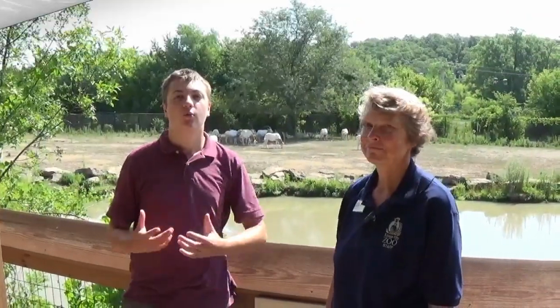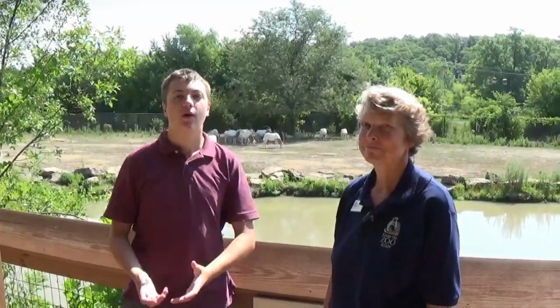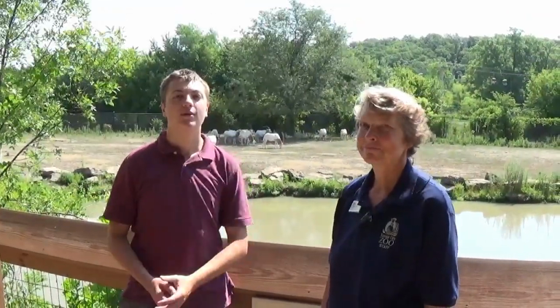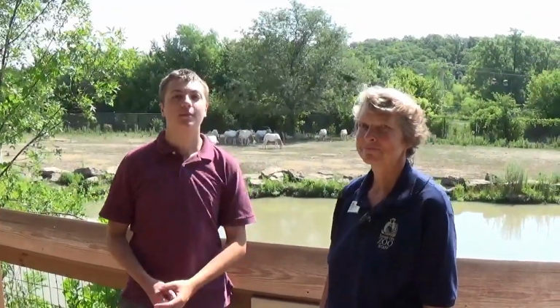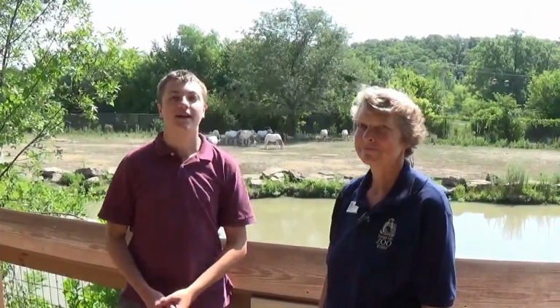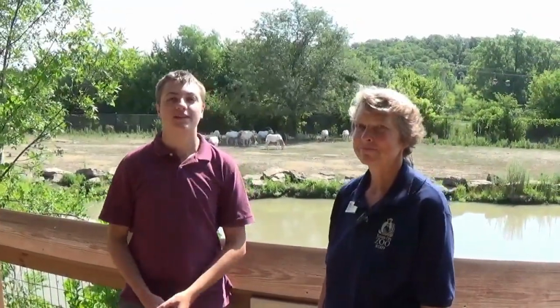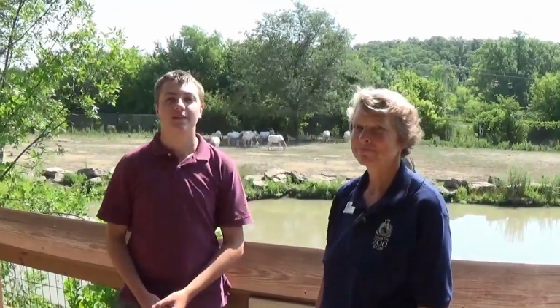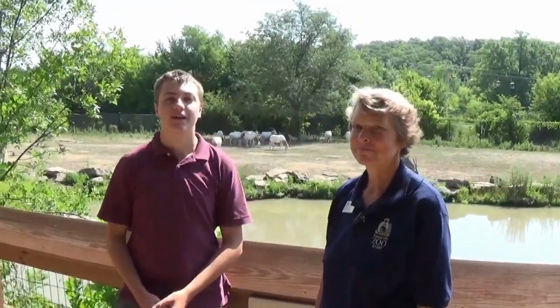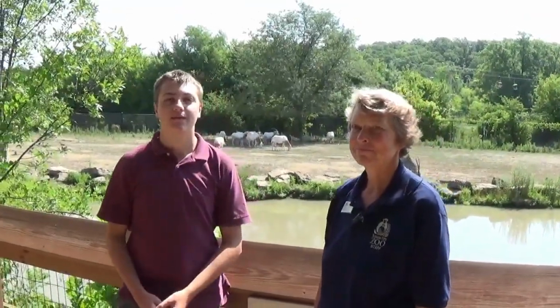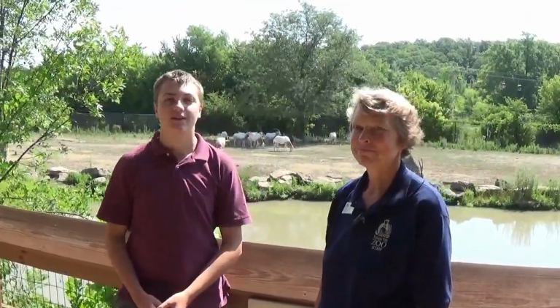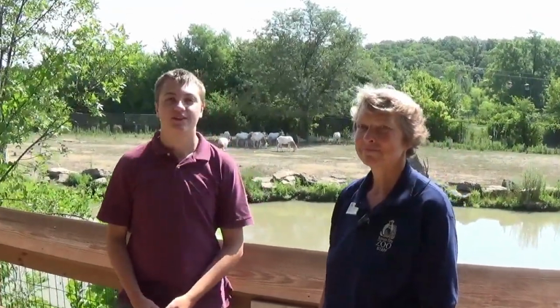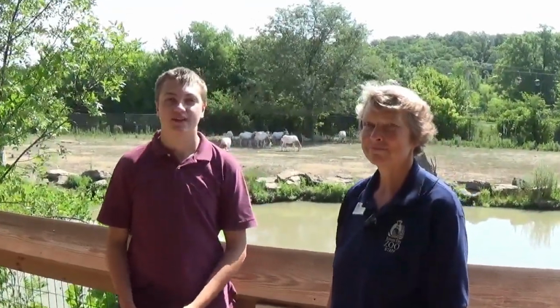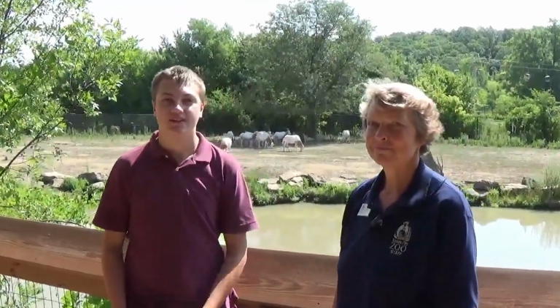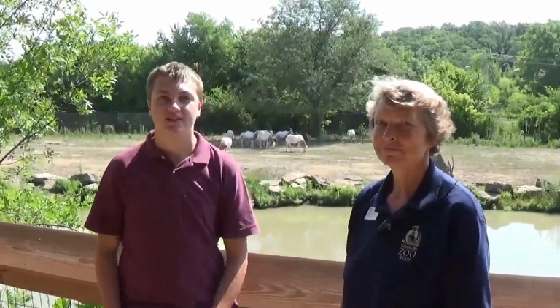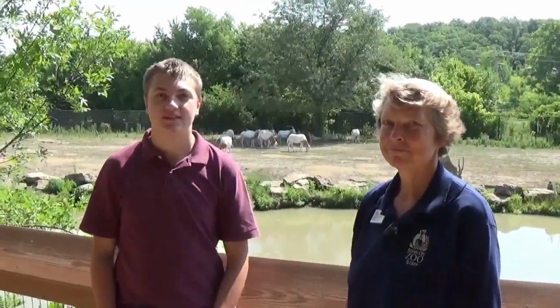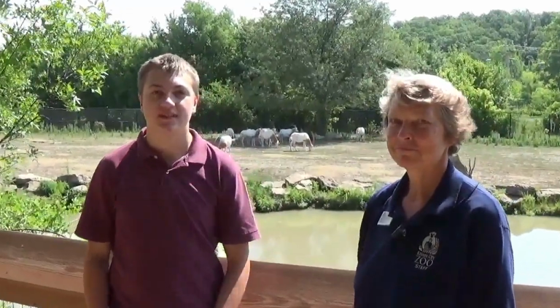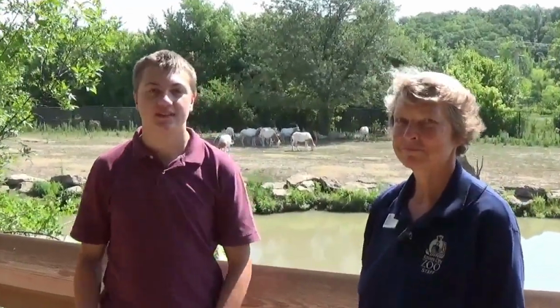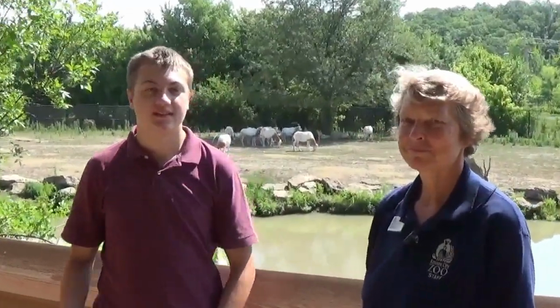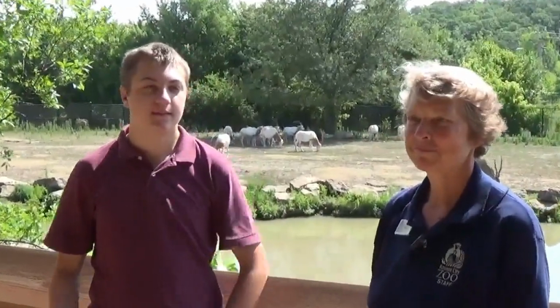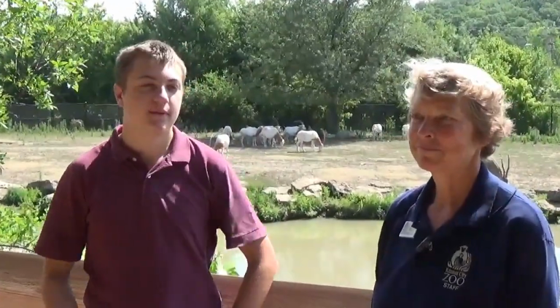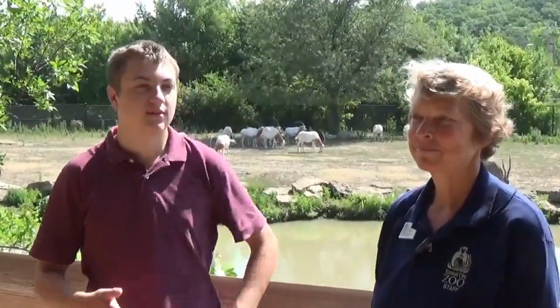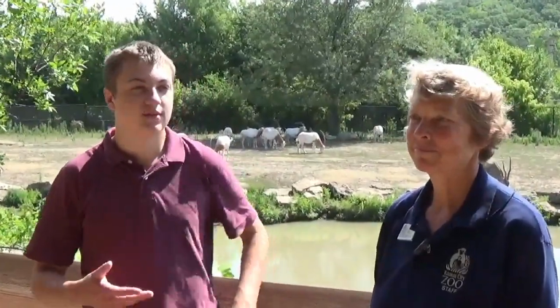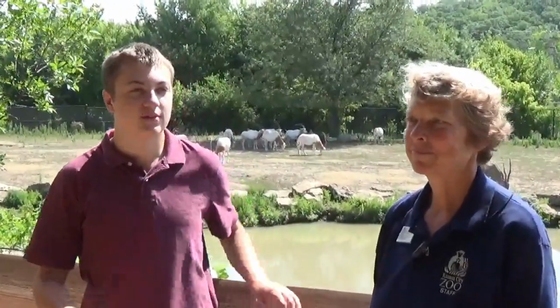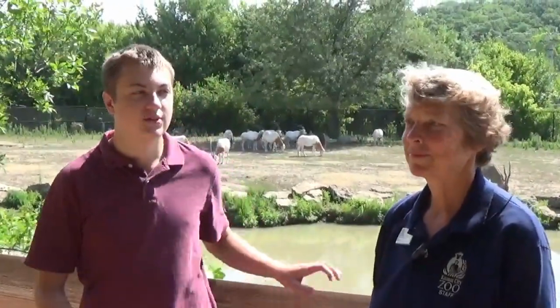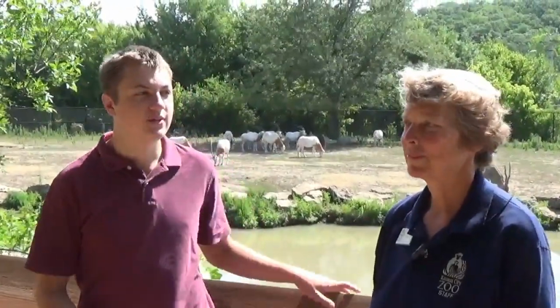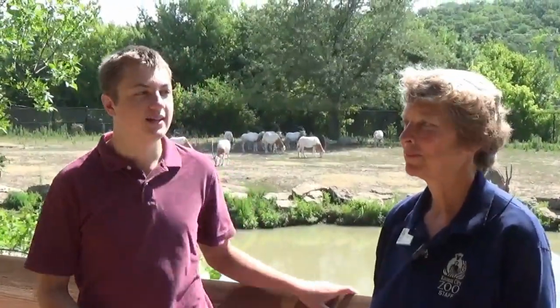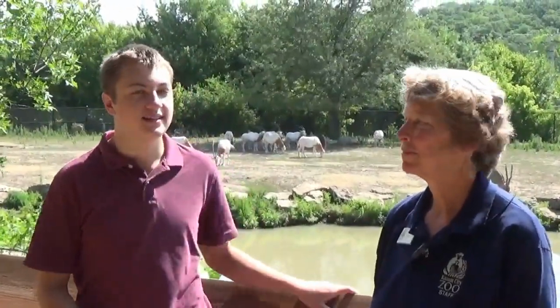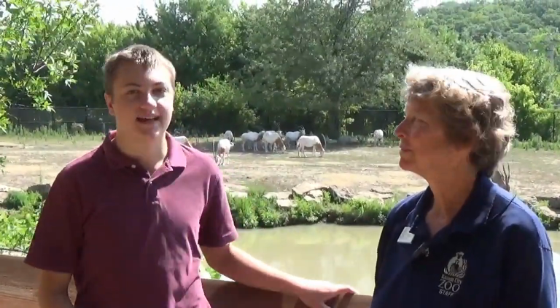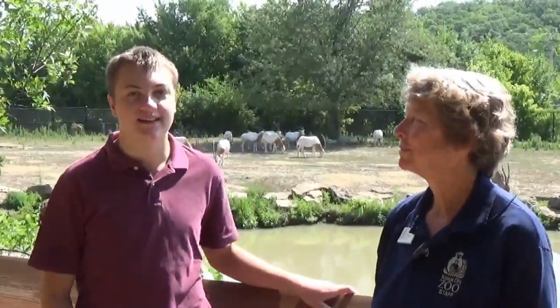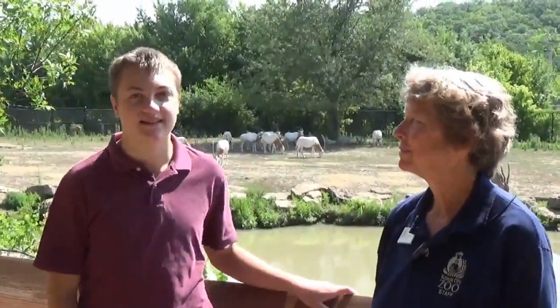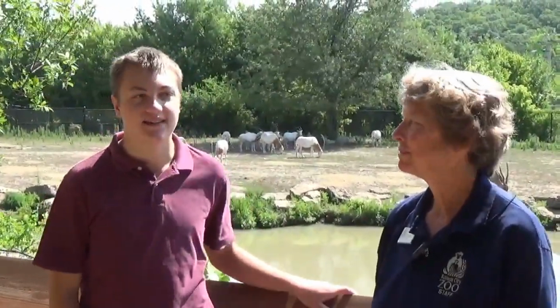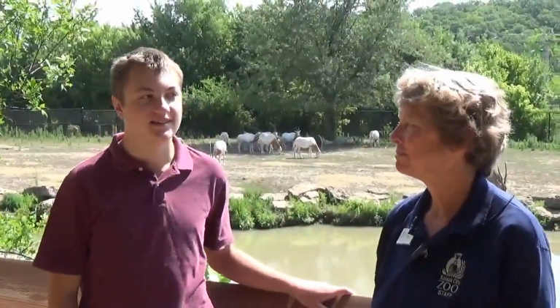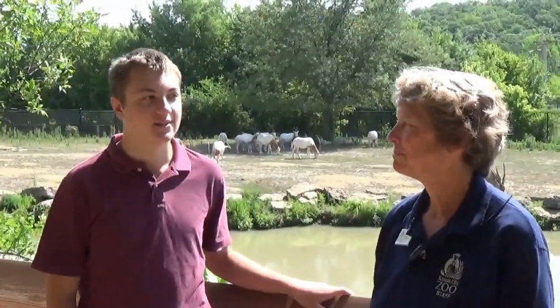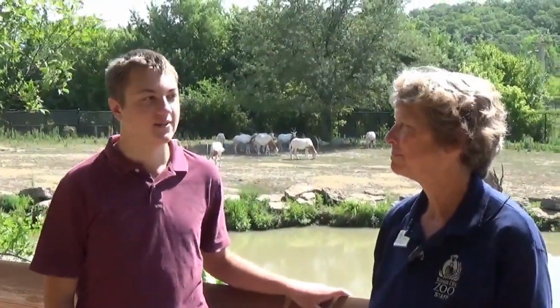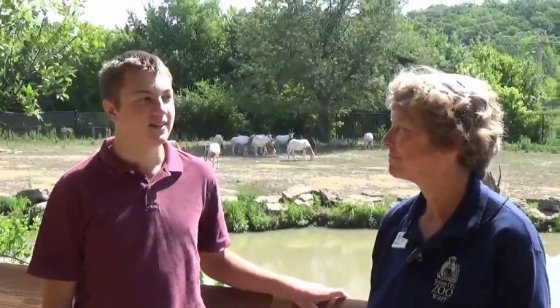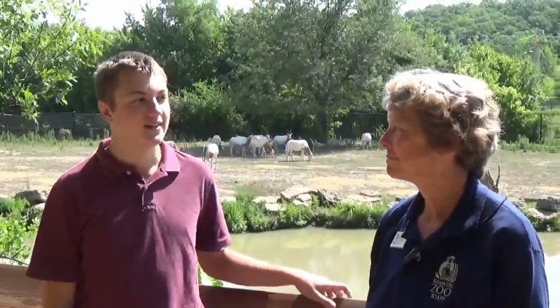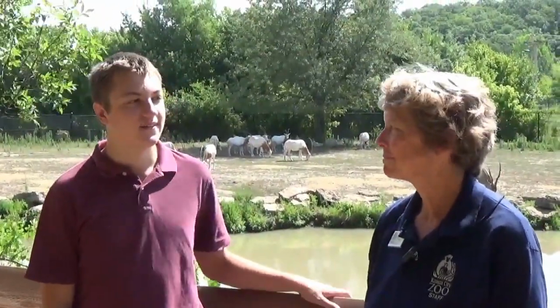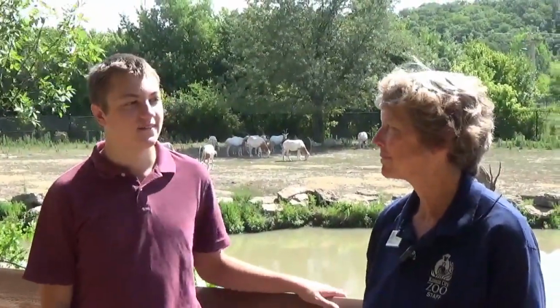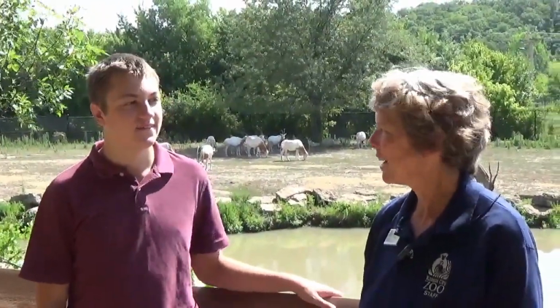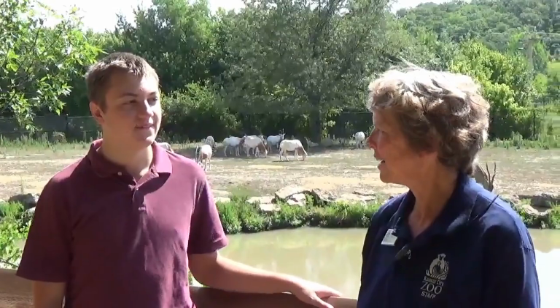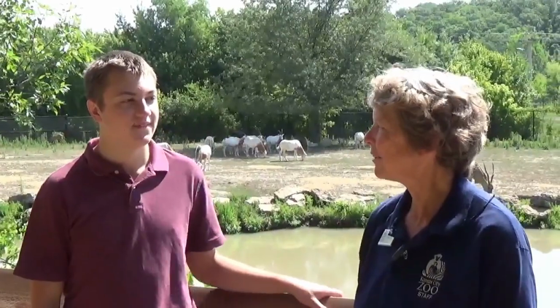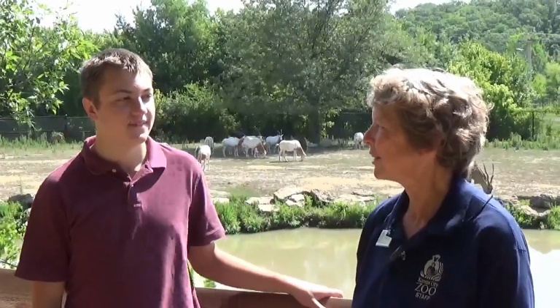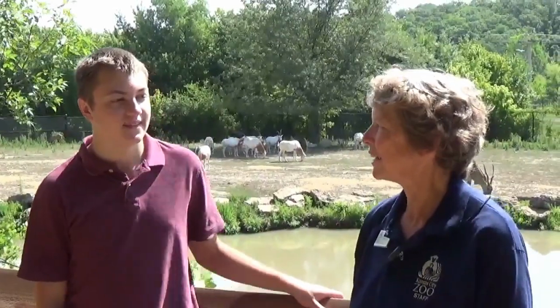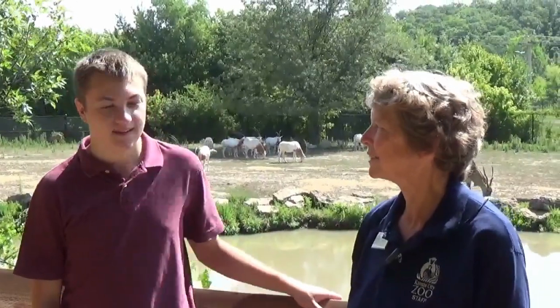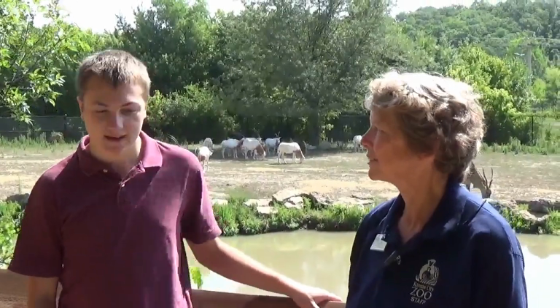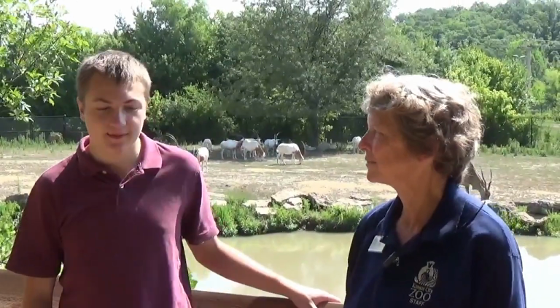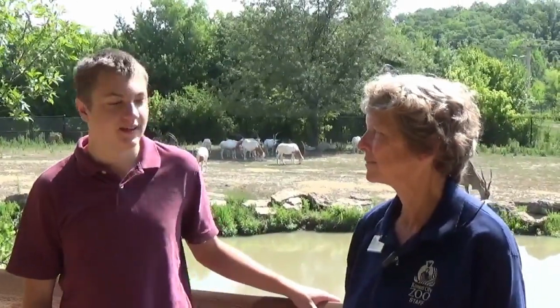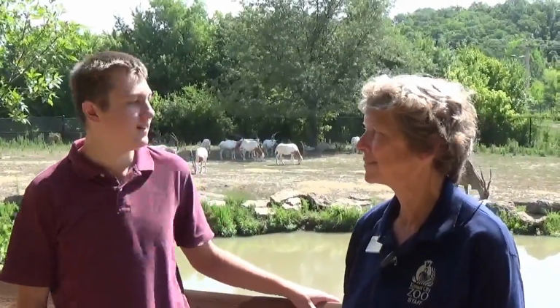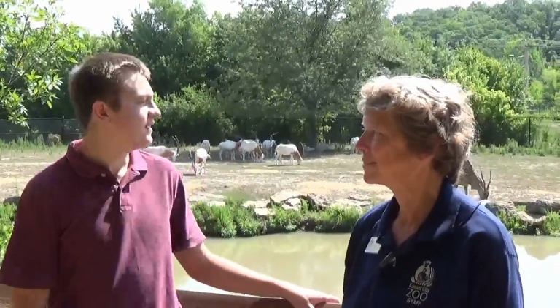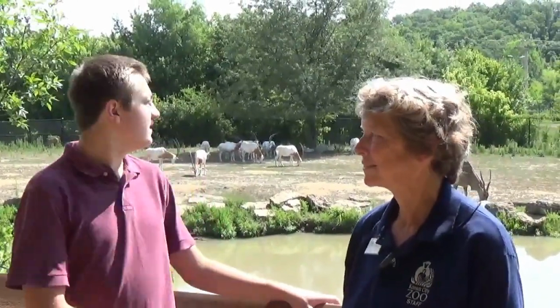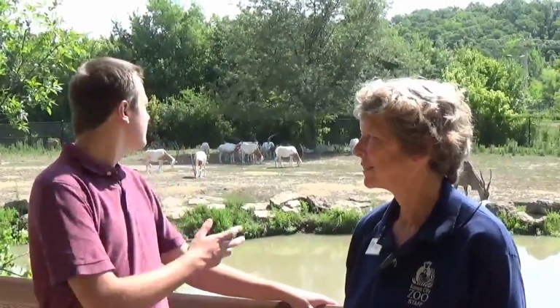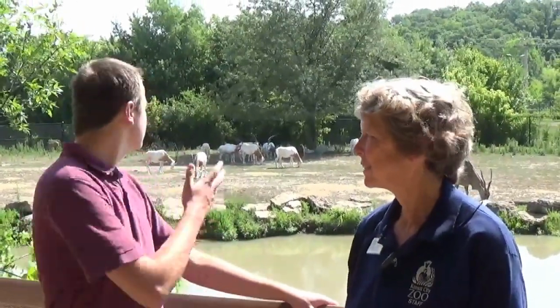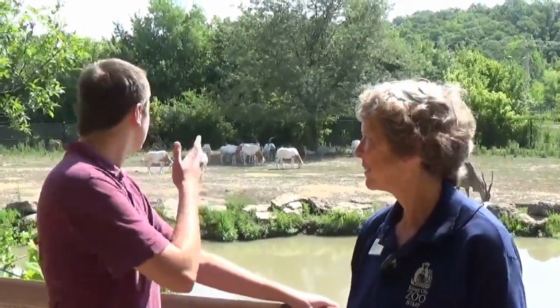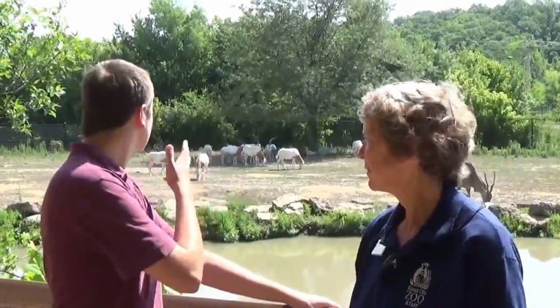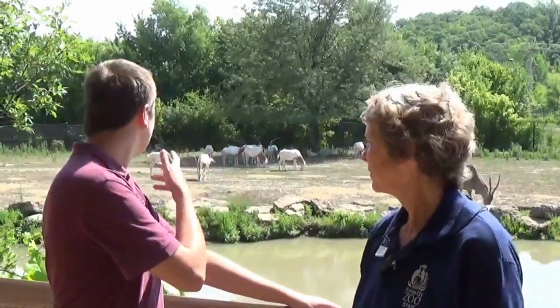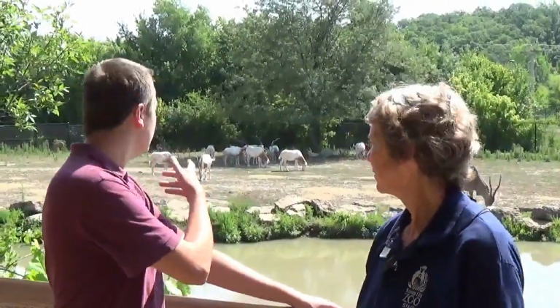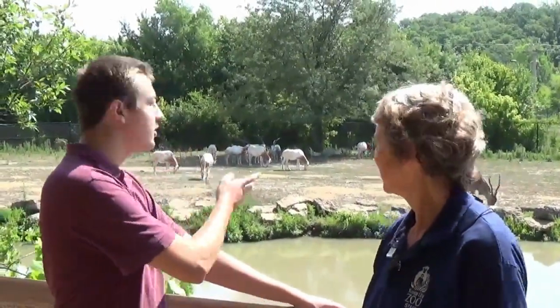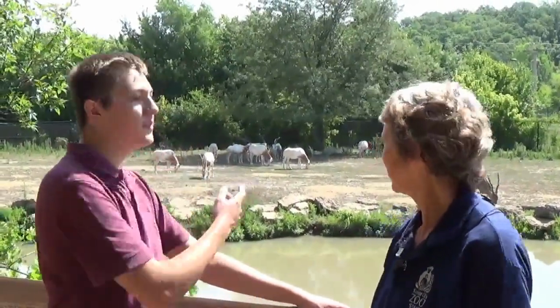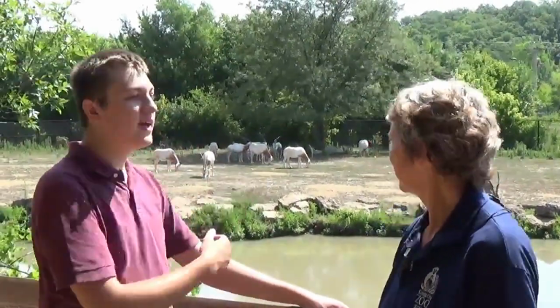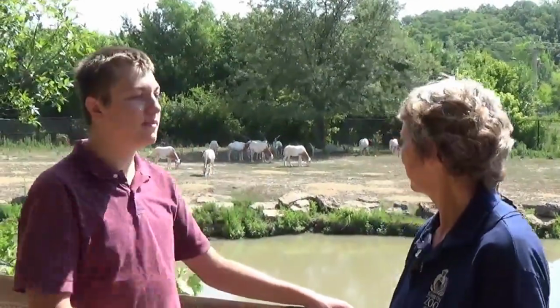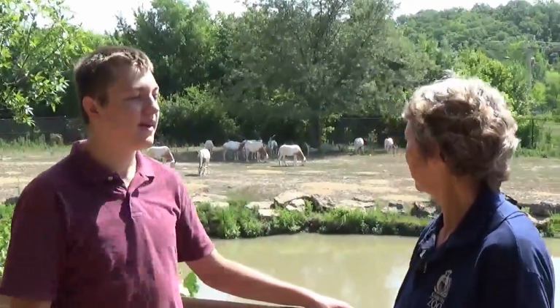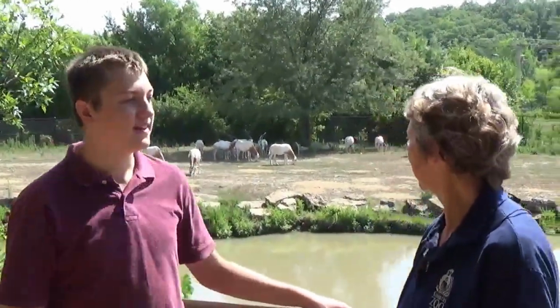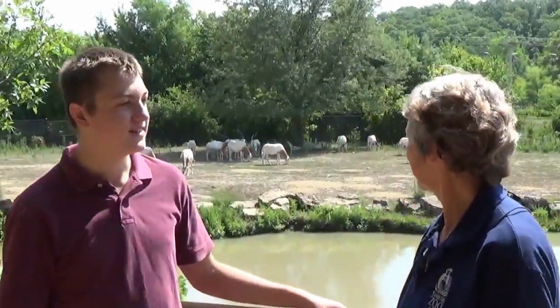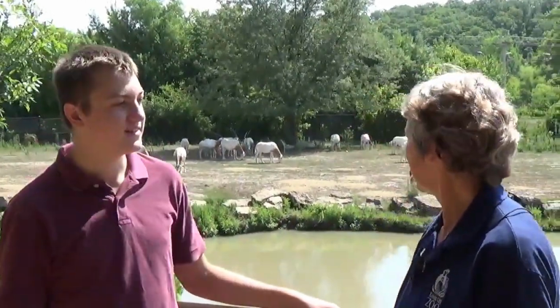Welcome back to my Animal Education Series. We're here with Joni at the Kansas City Zoo. So, what all do we have behind us?